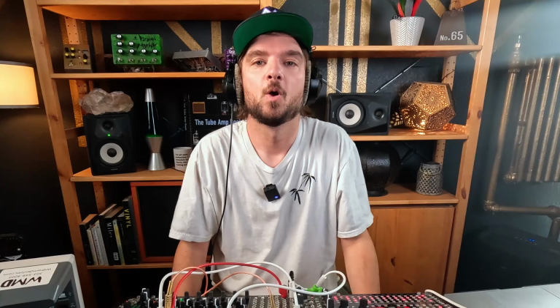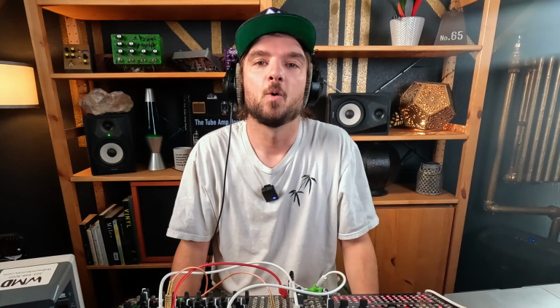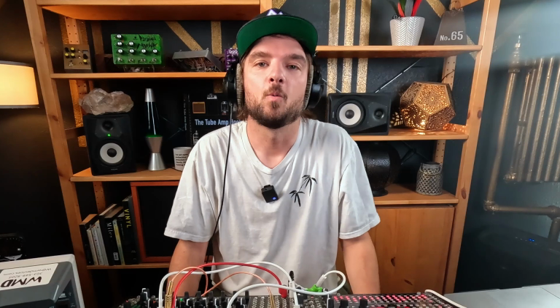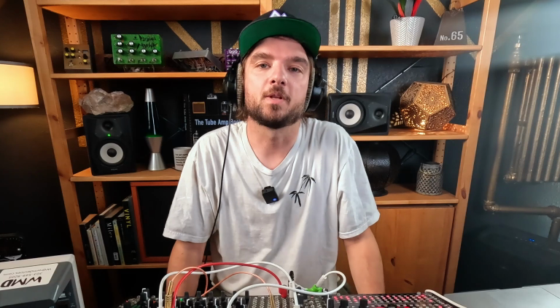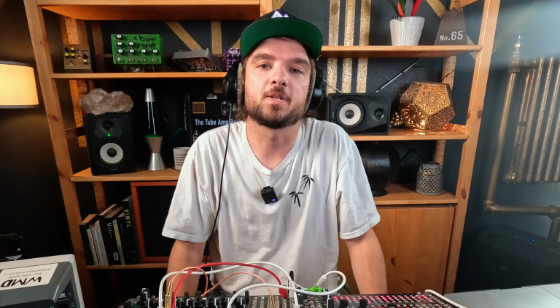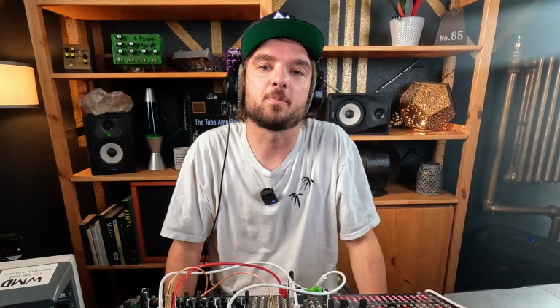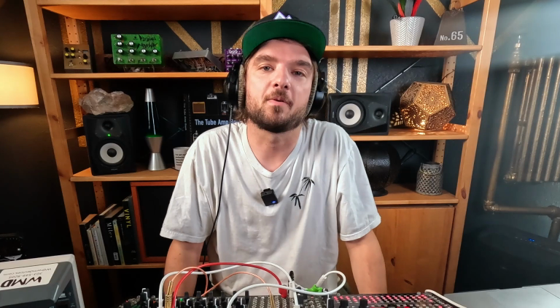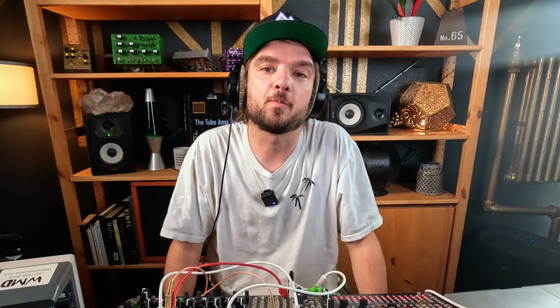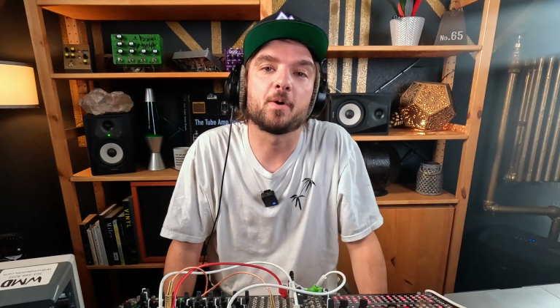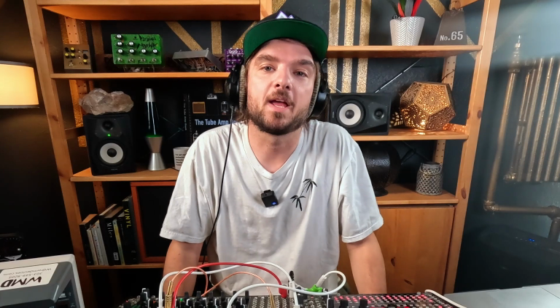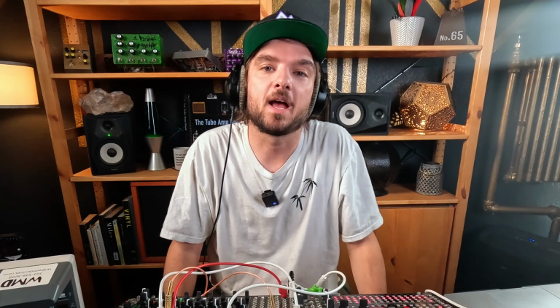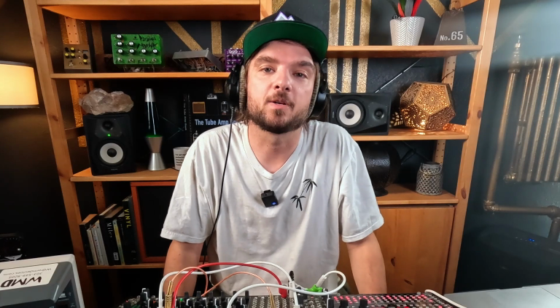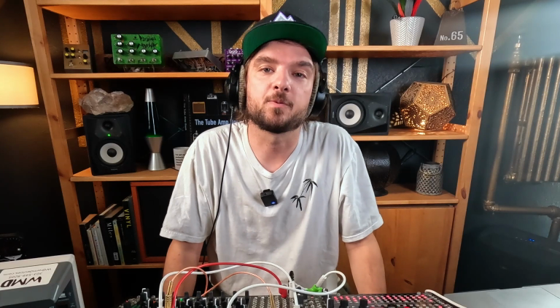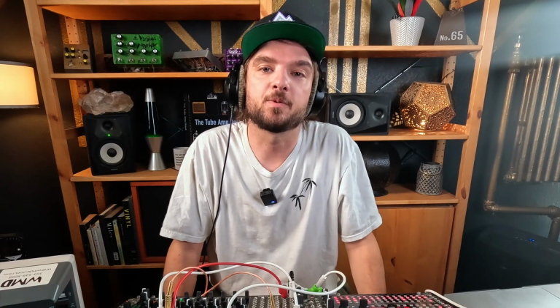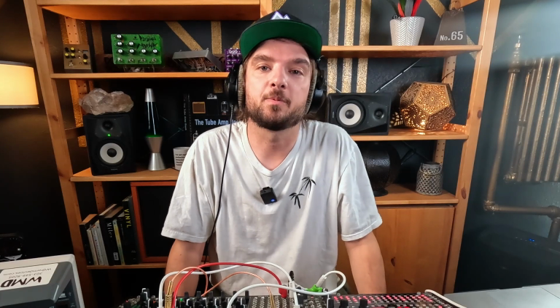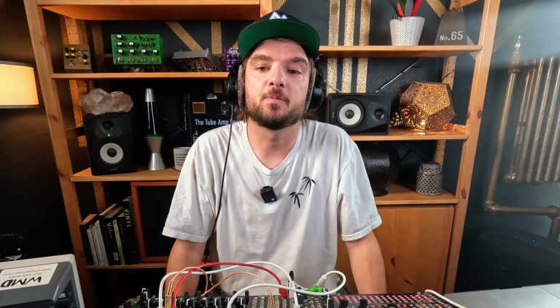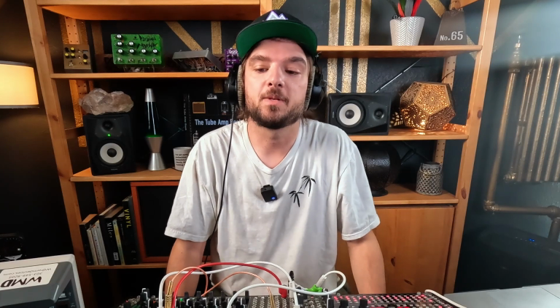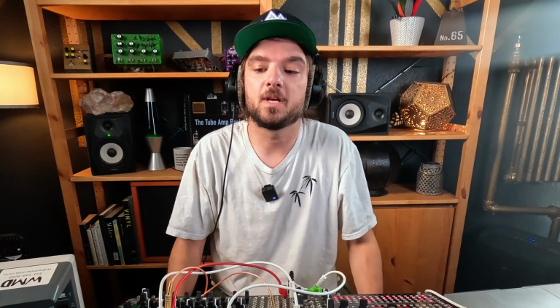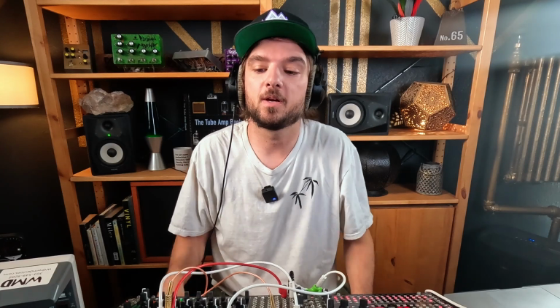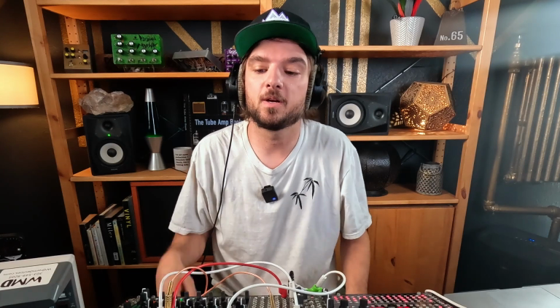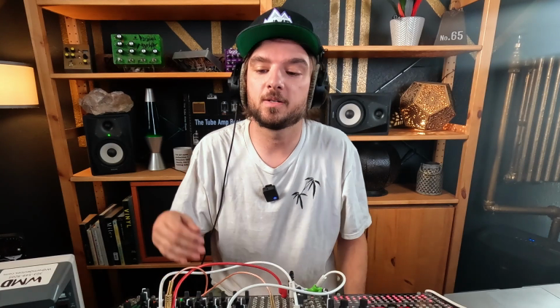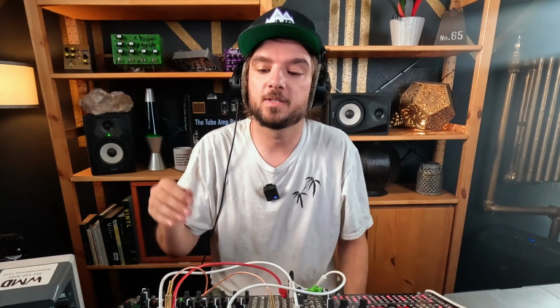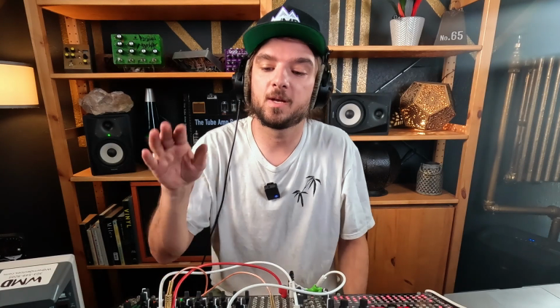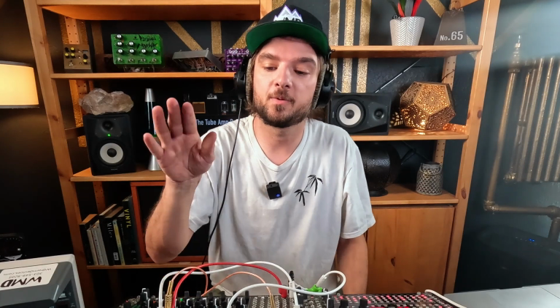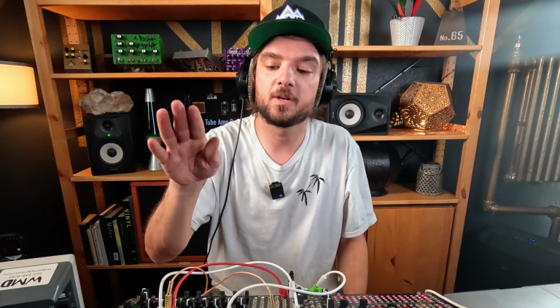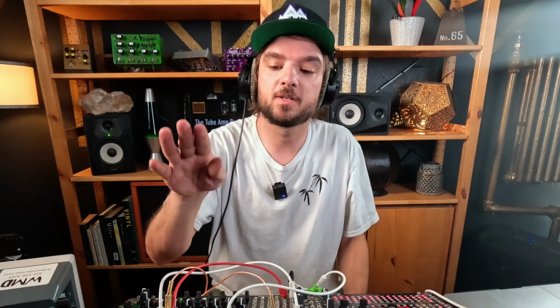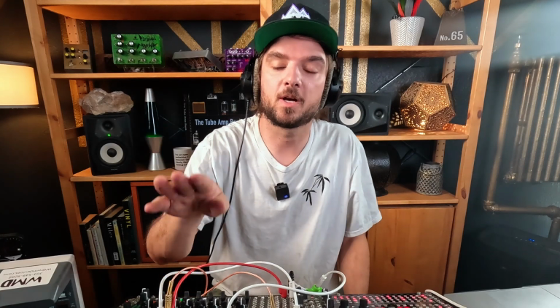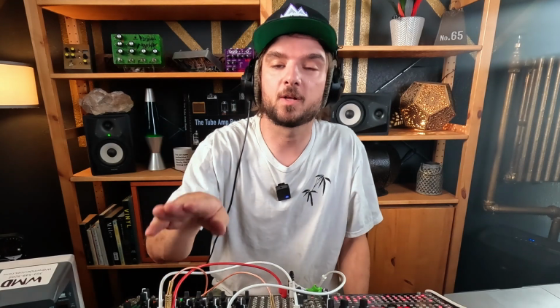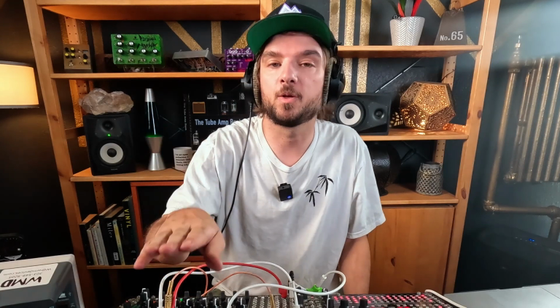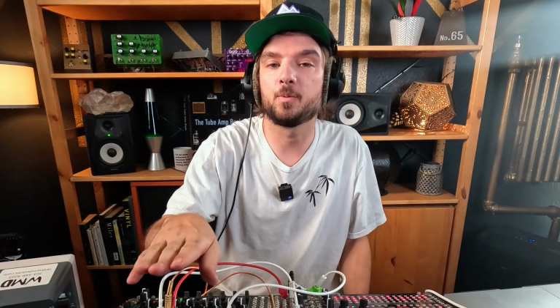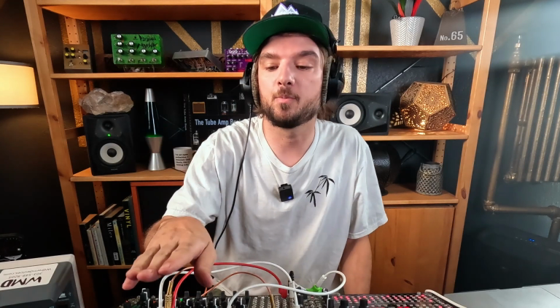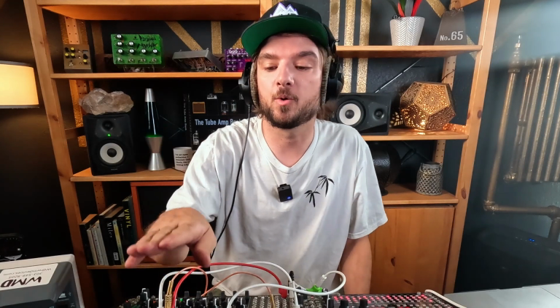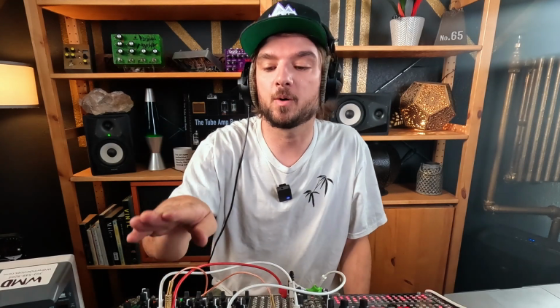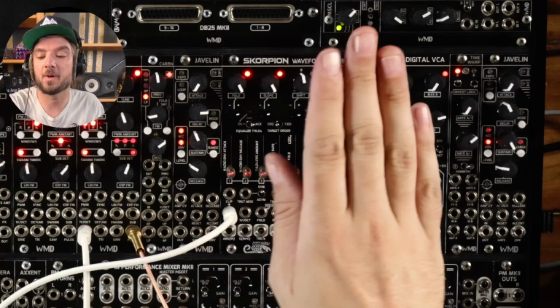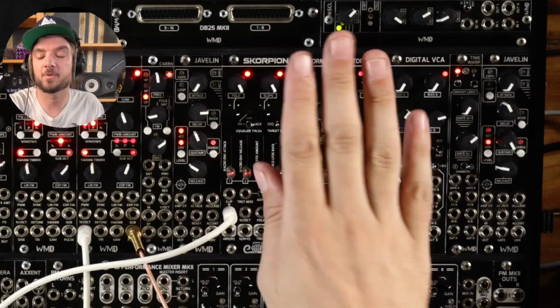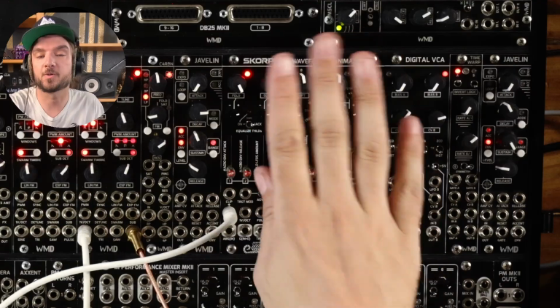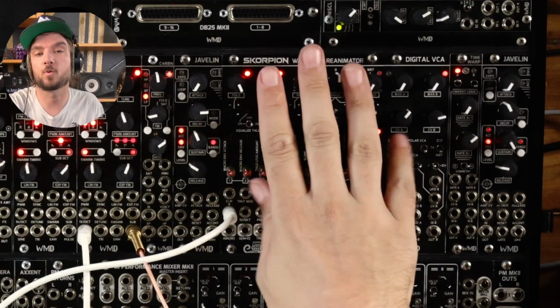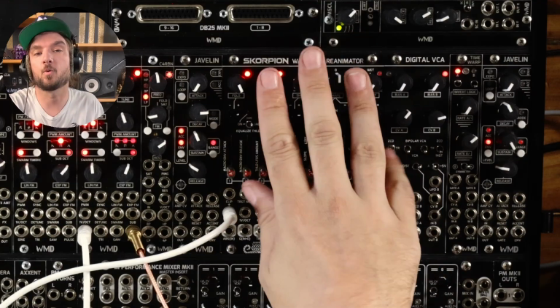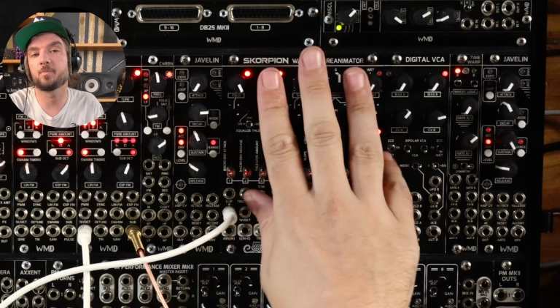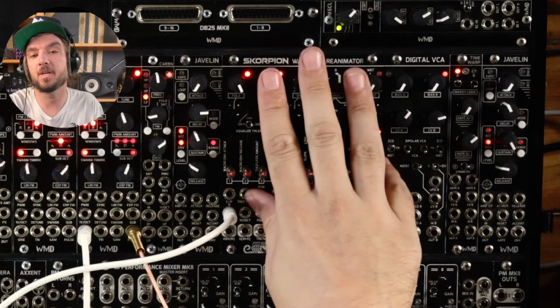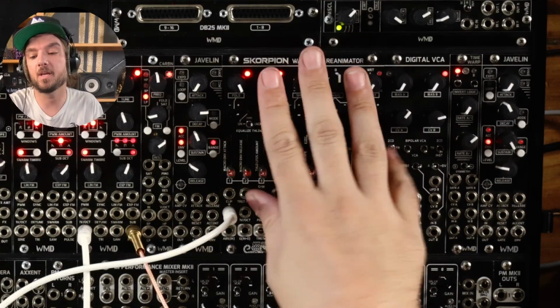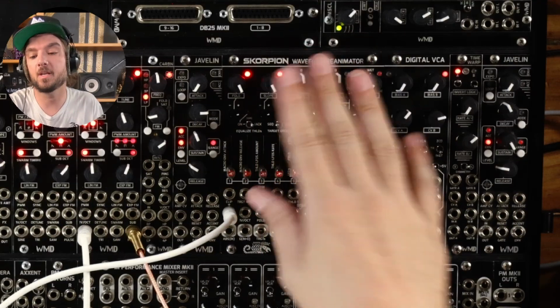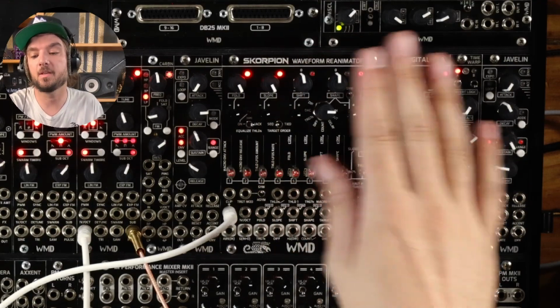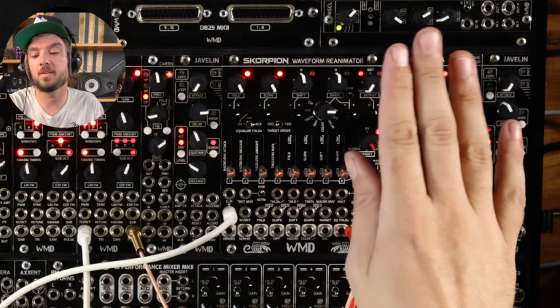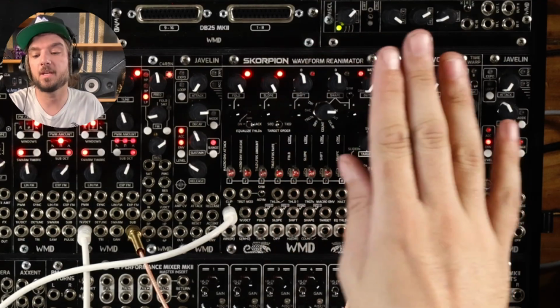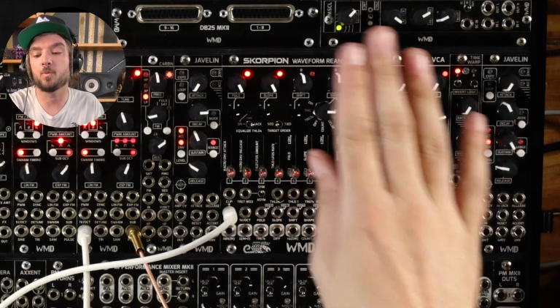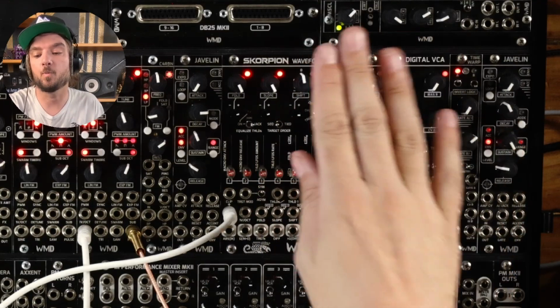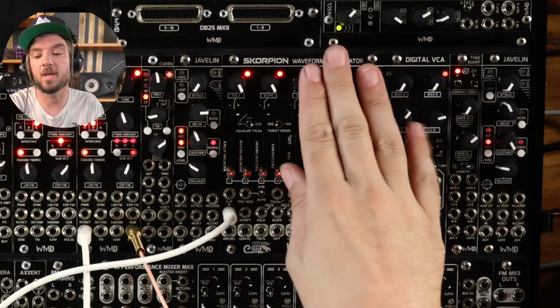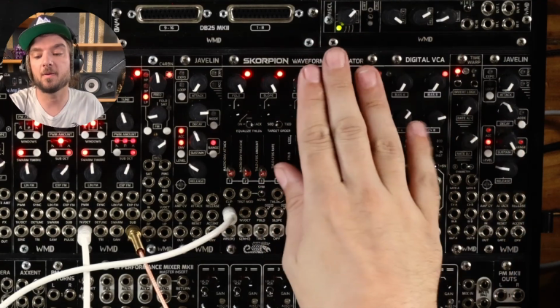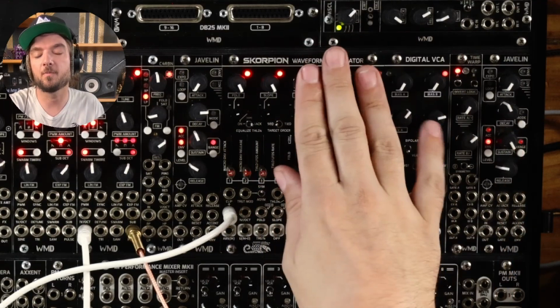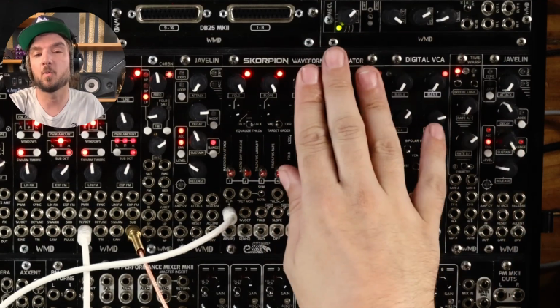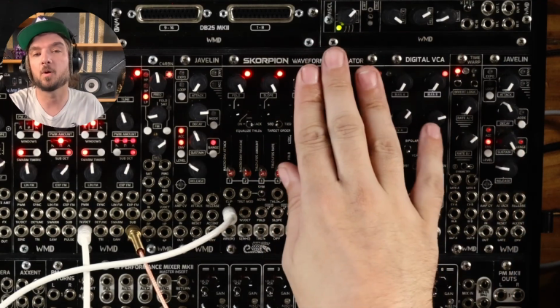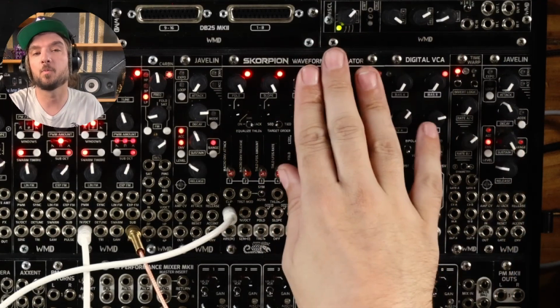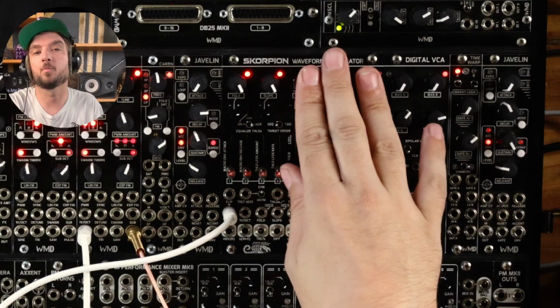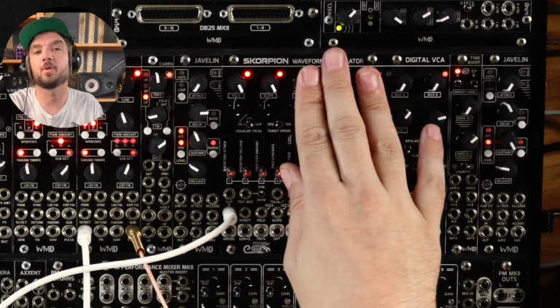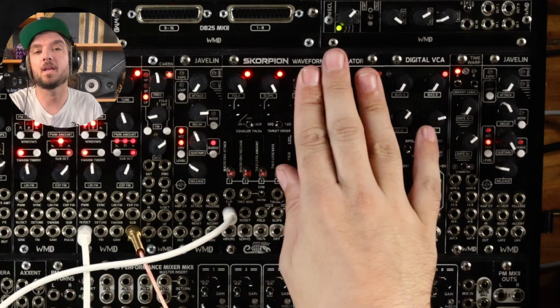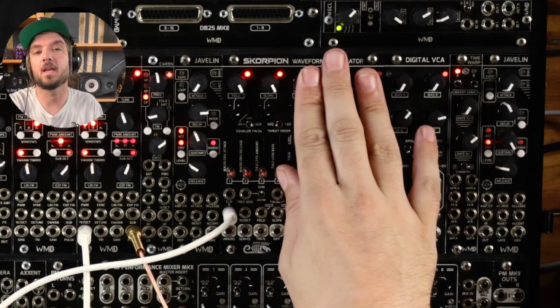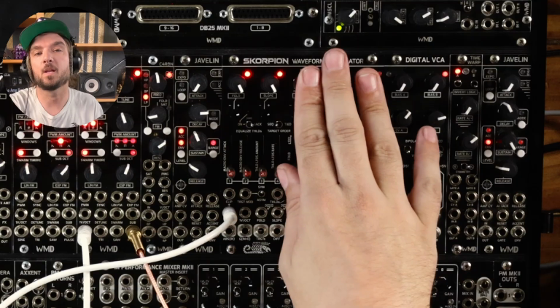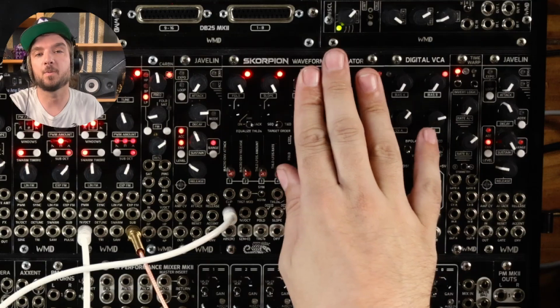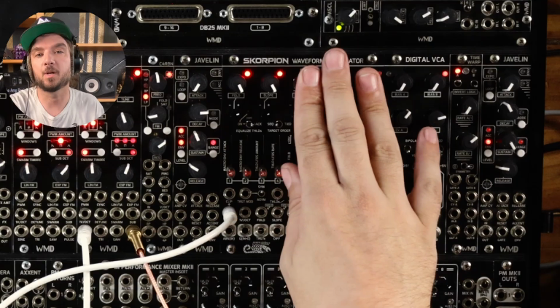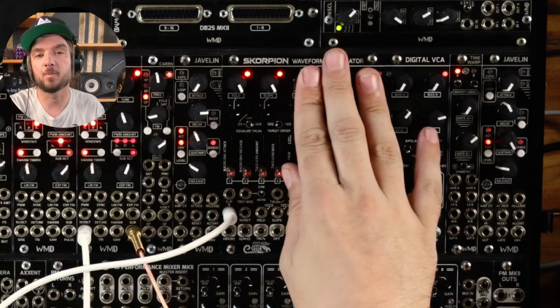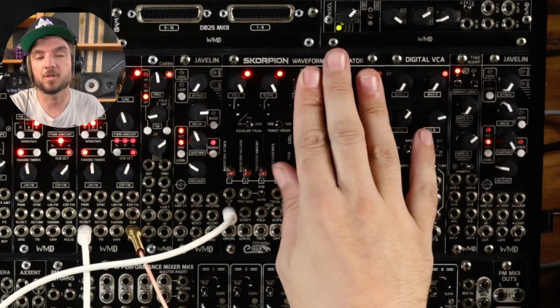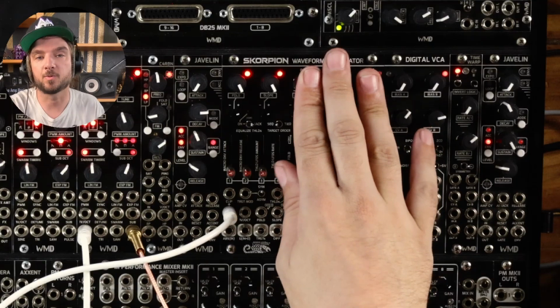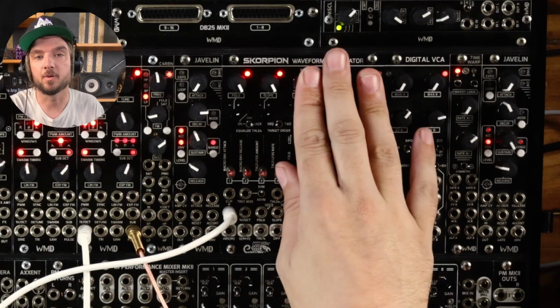What is up everybody? Alex from WMD here. Today we're going to talk a little bit more about Scorpion, the waveform reanimator module.